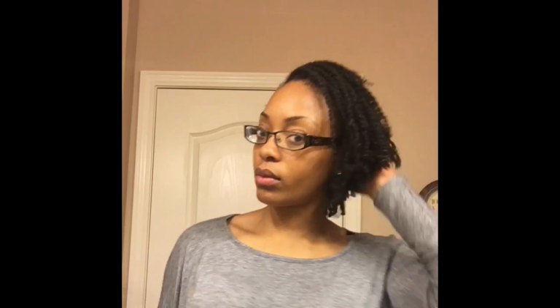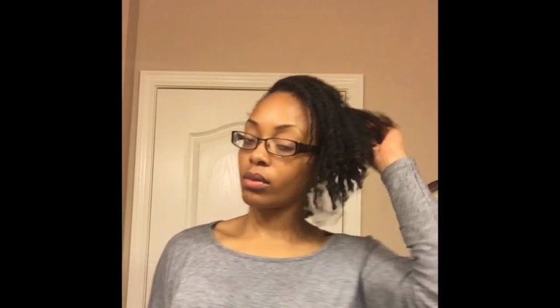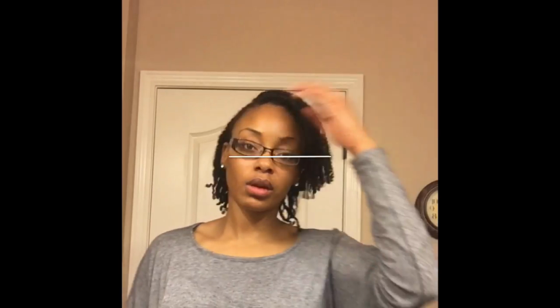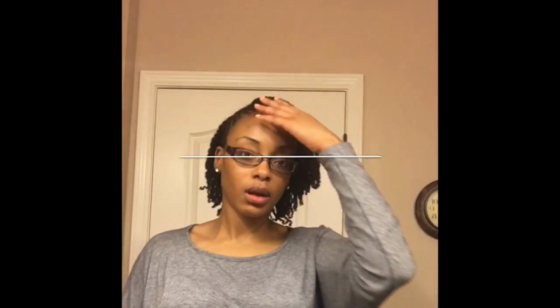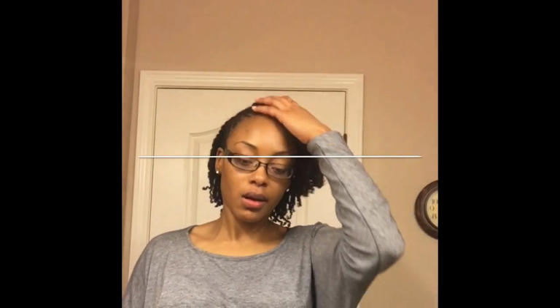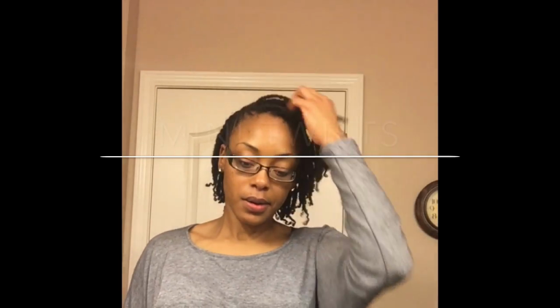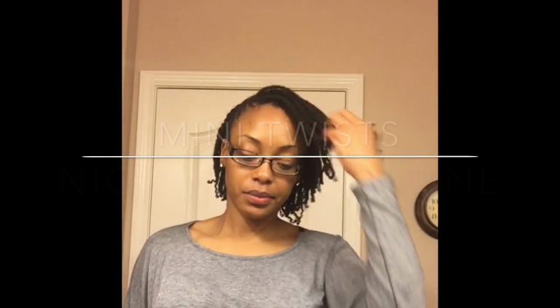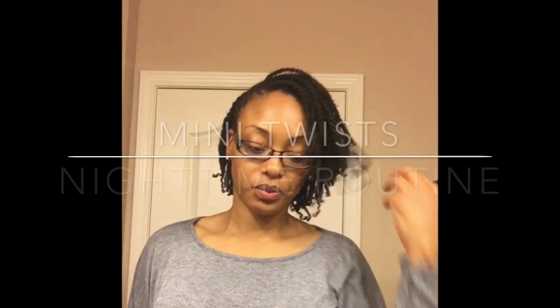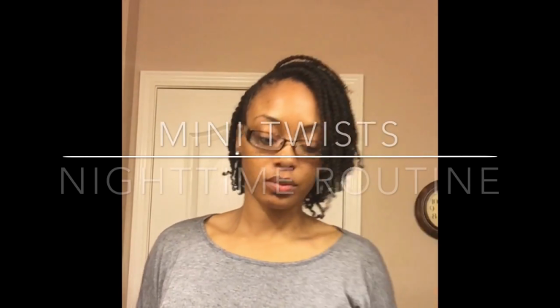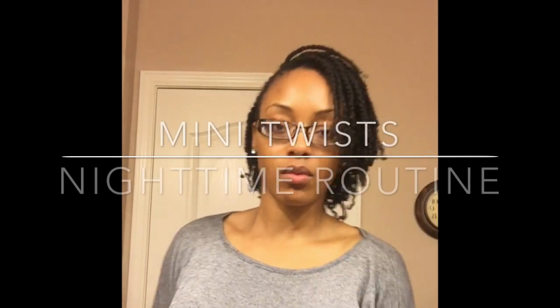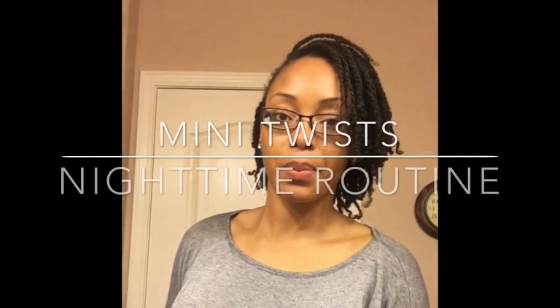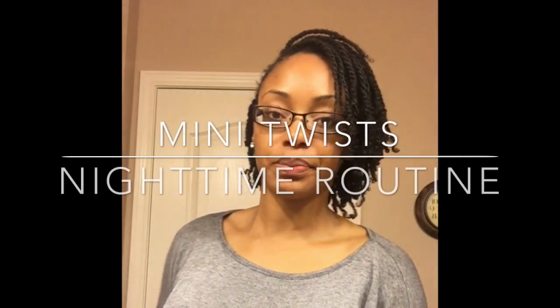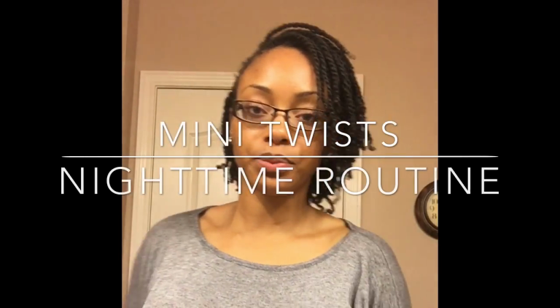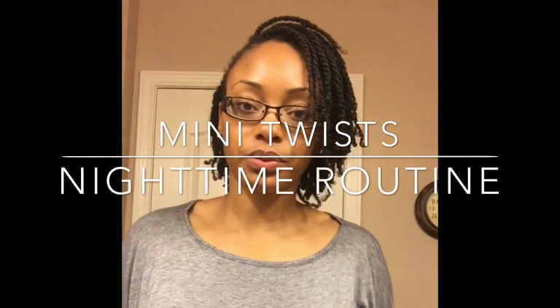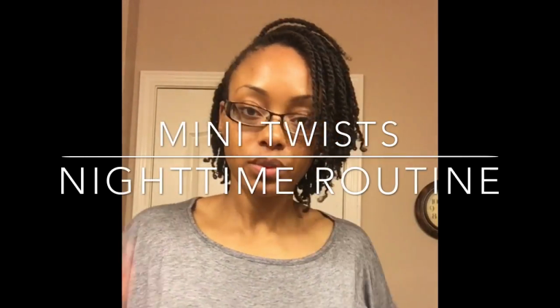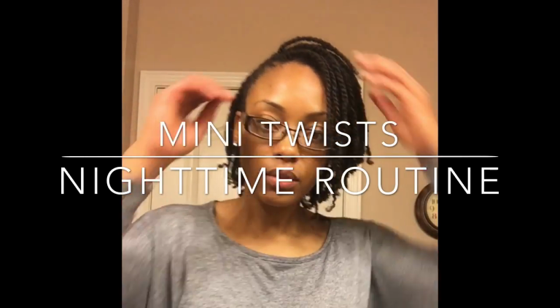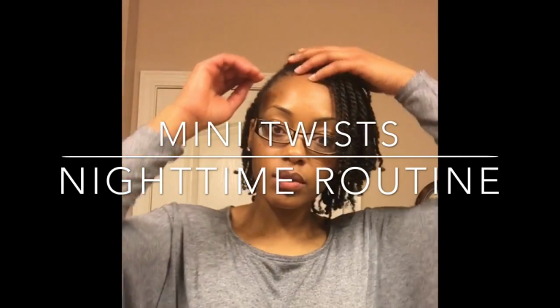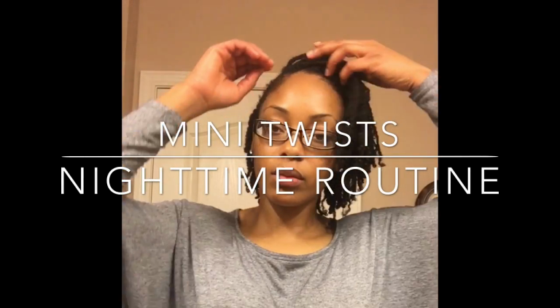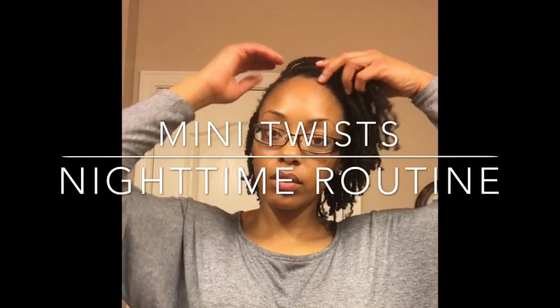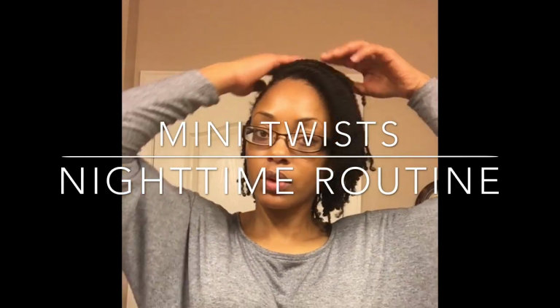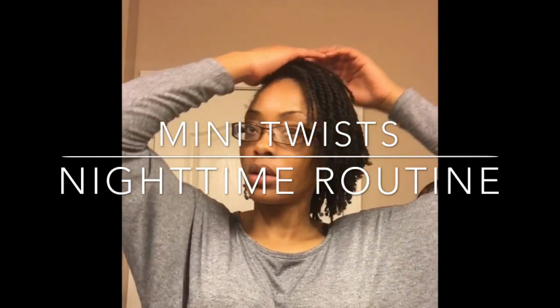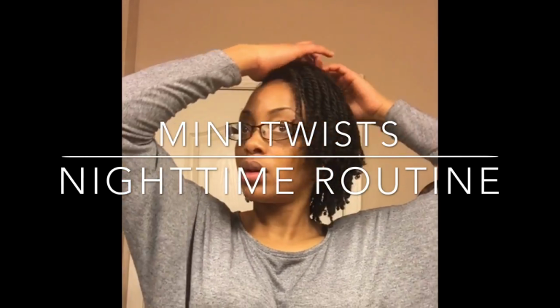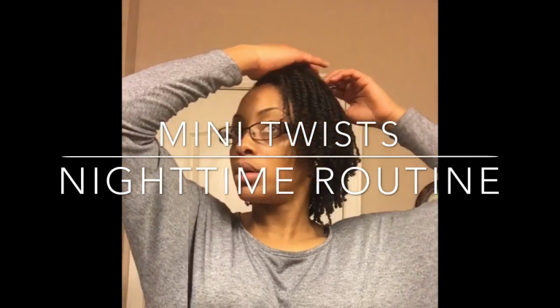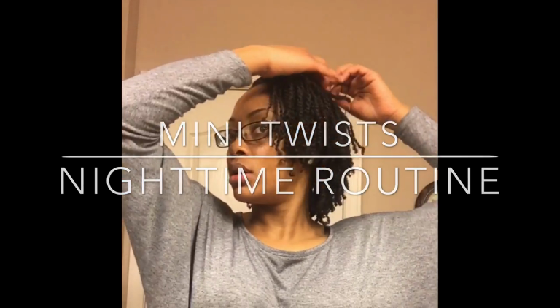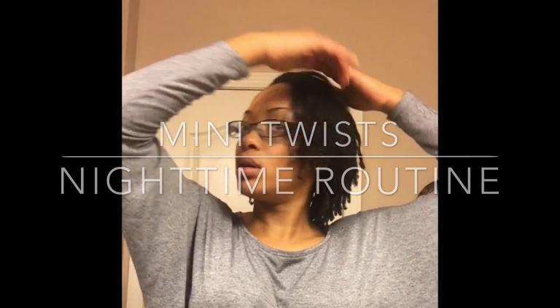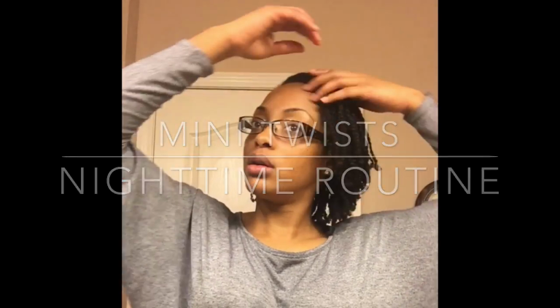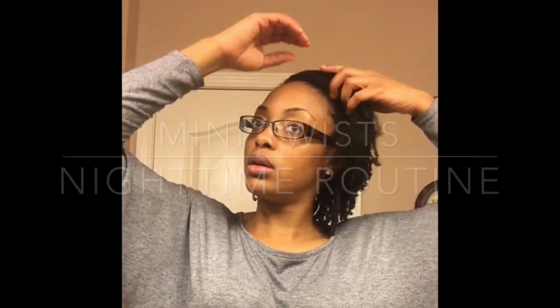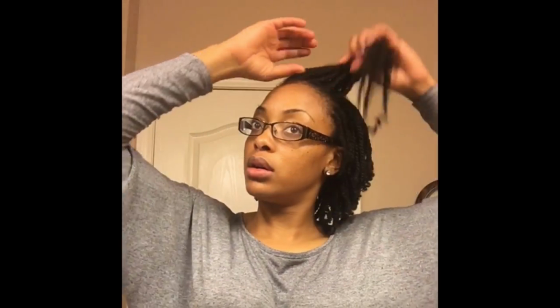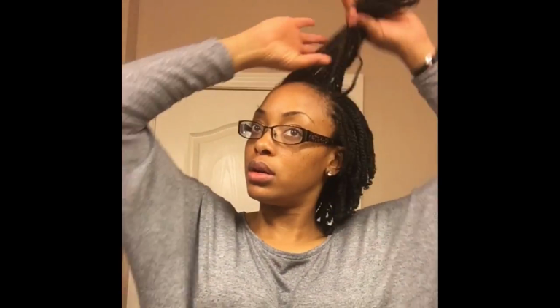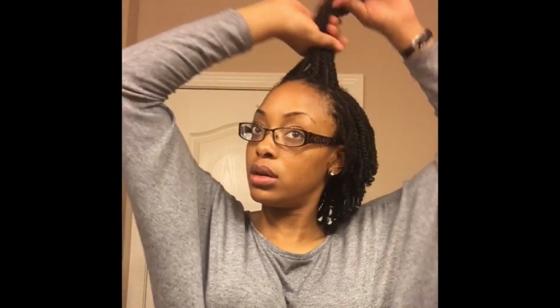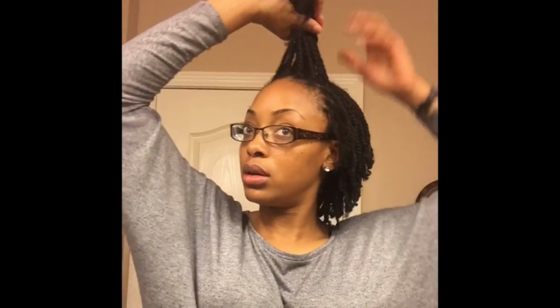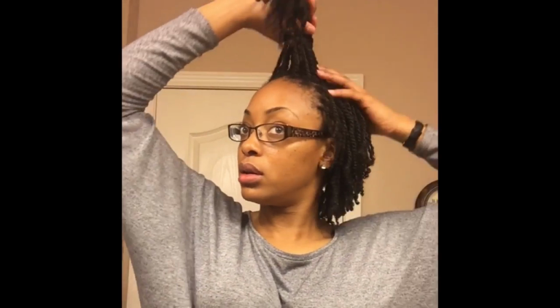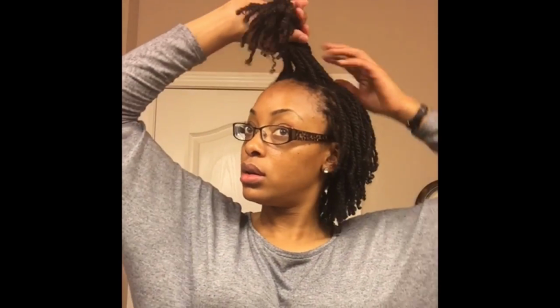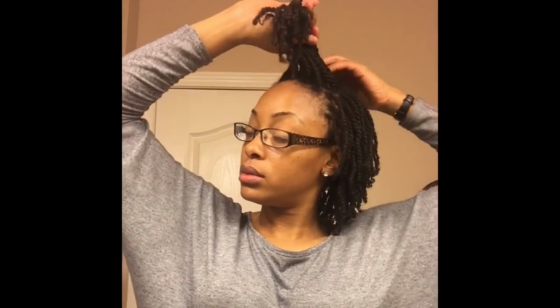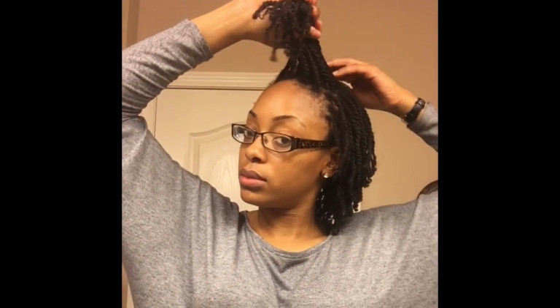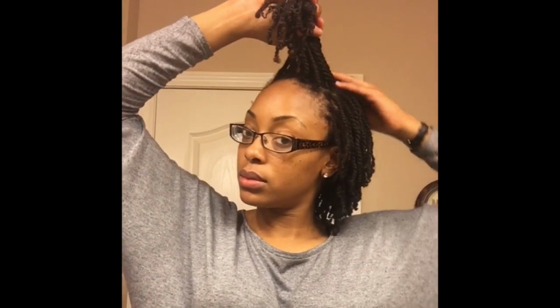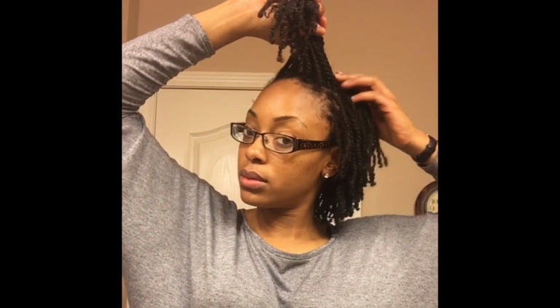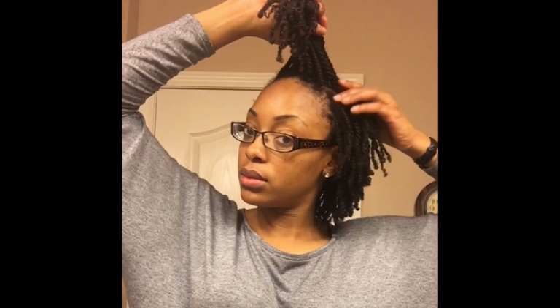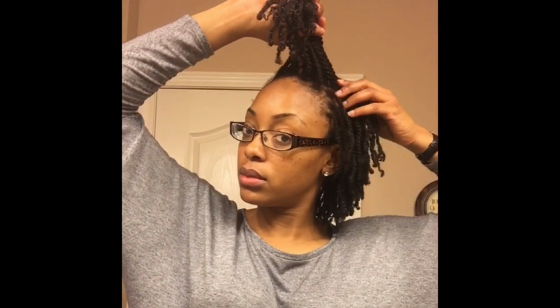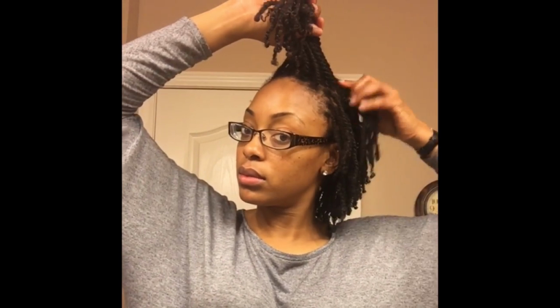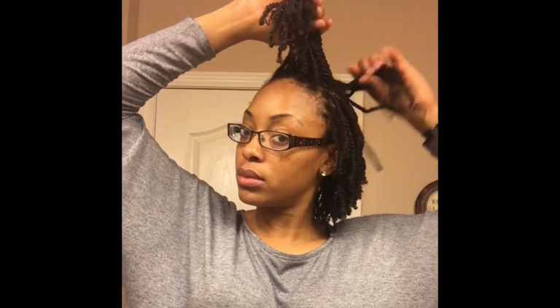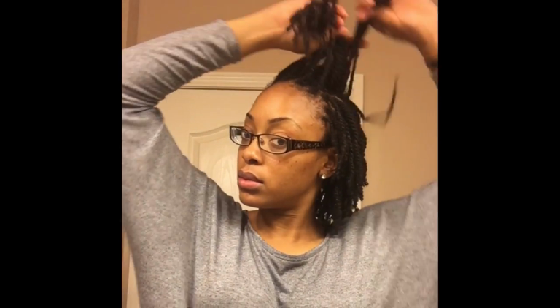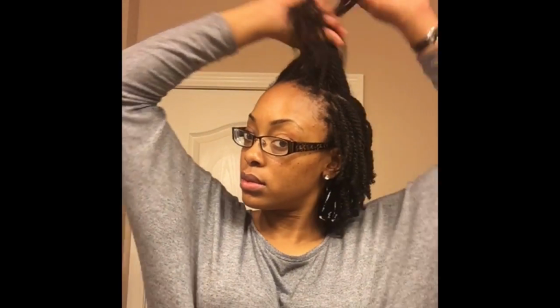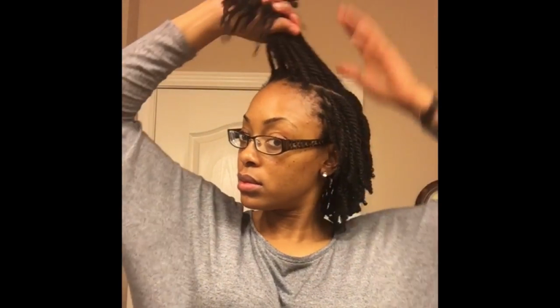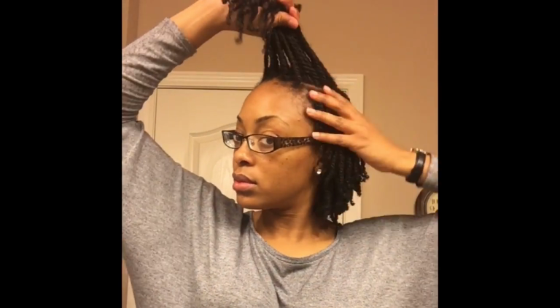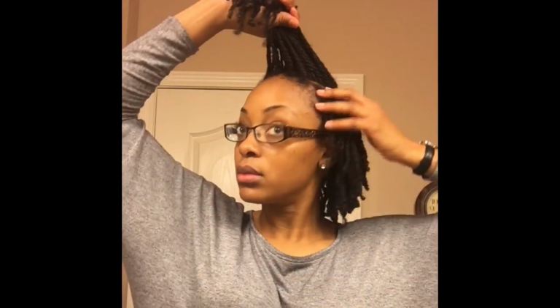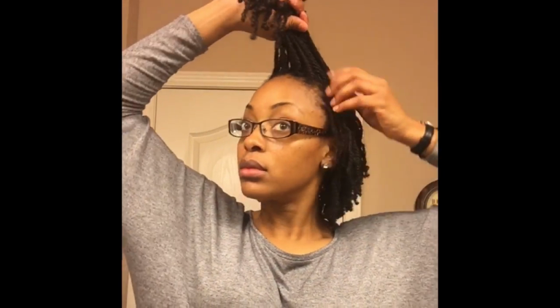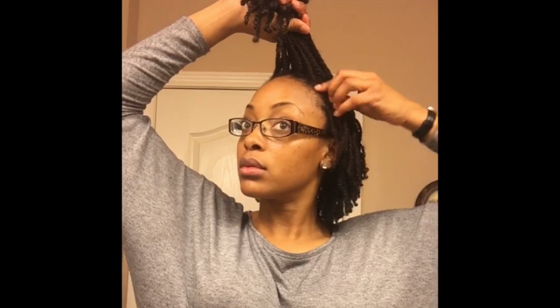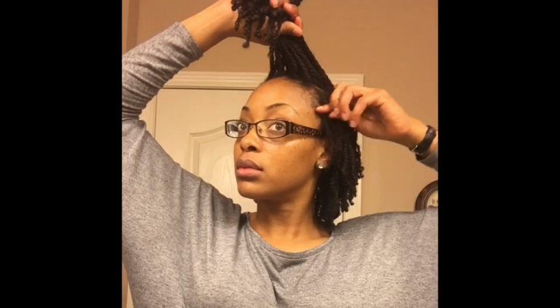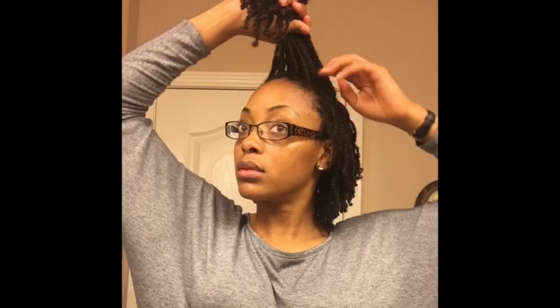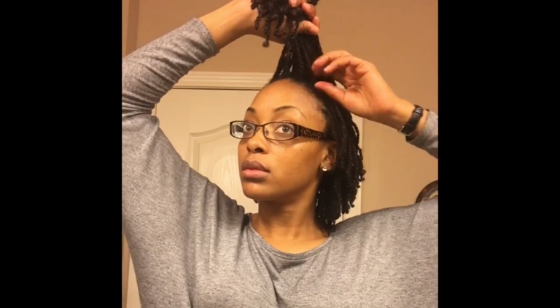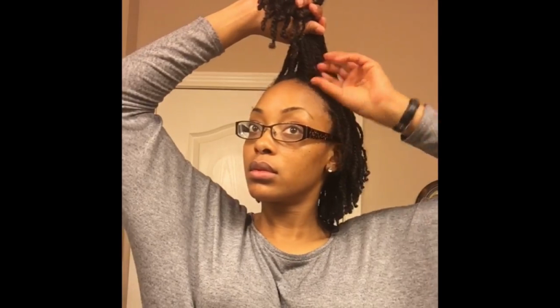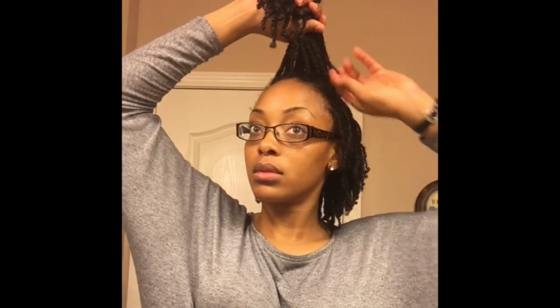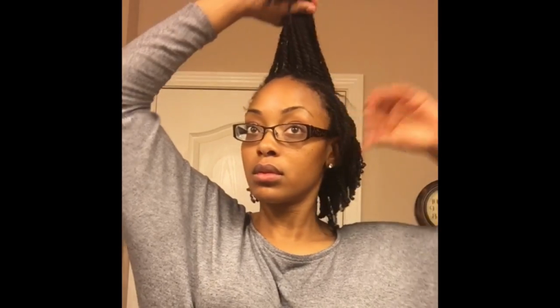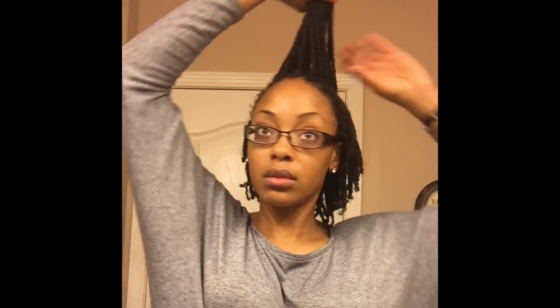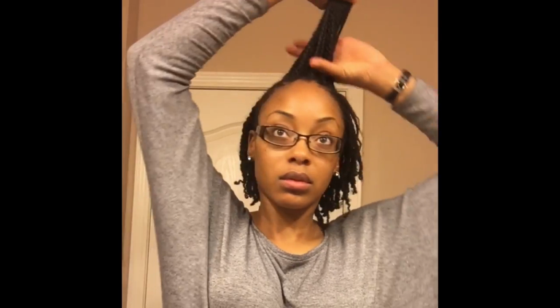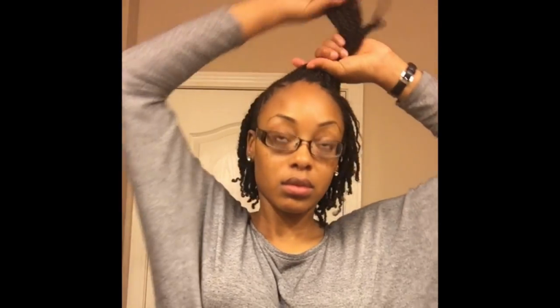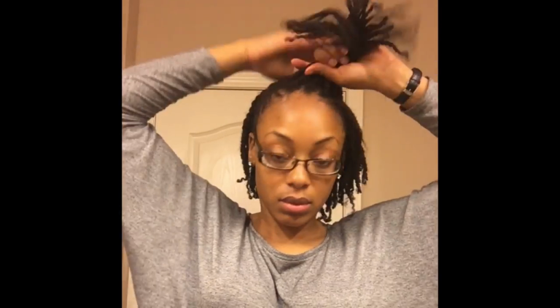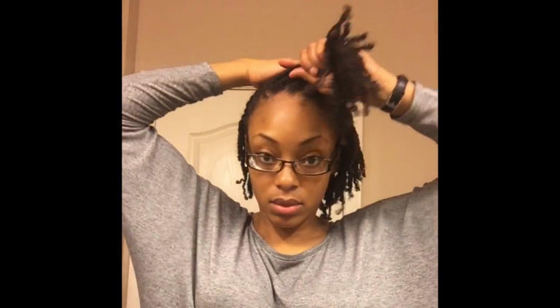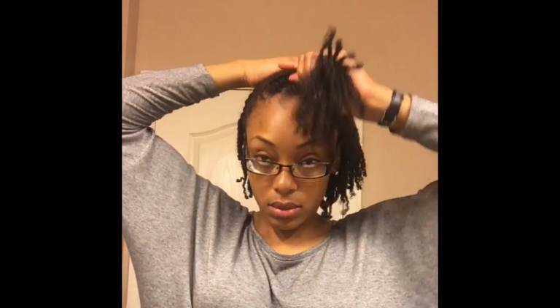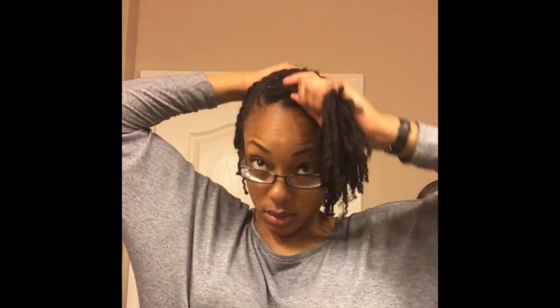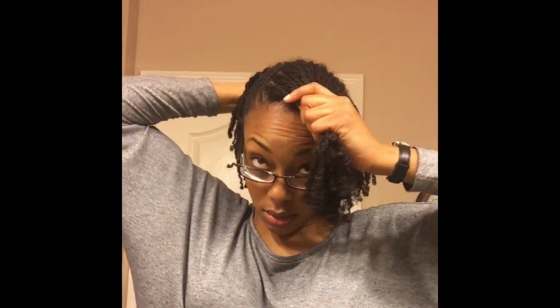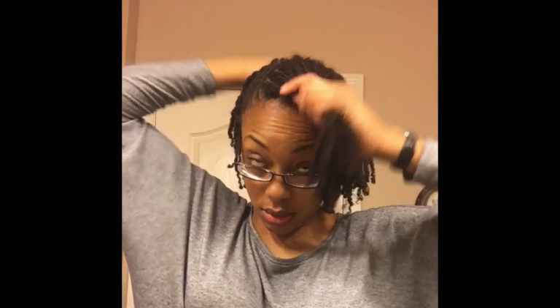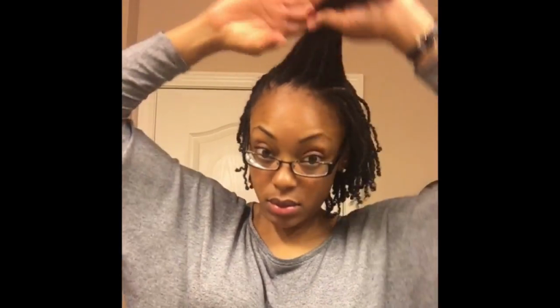Hey y'all, today's video is going to be on how I maintain my mini twists. First thing I'm going to do is show you my nighttime routine.